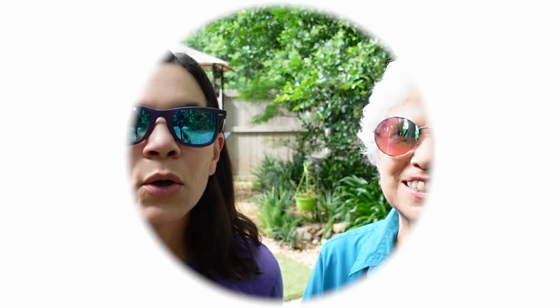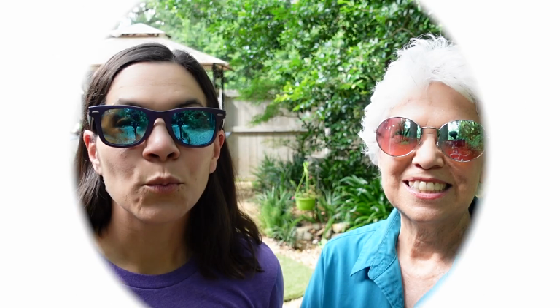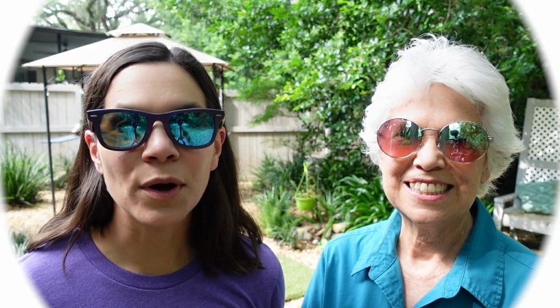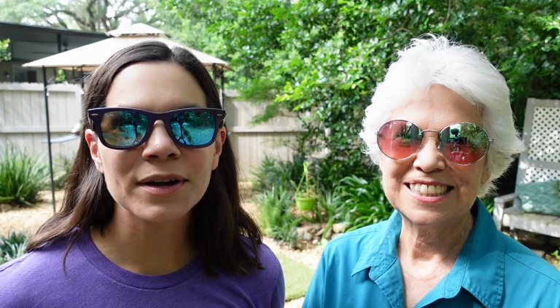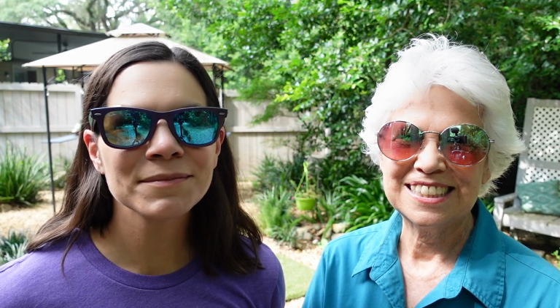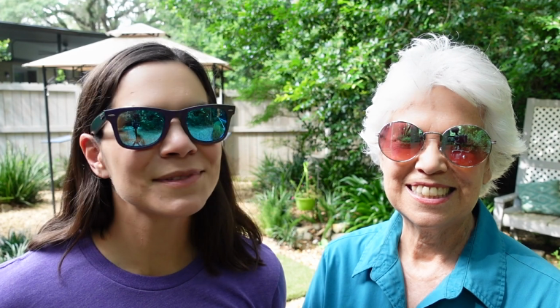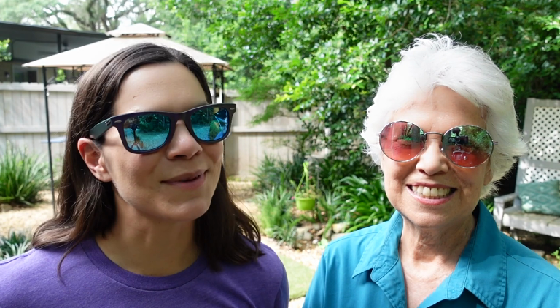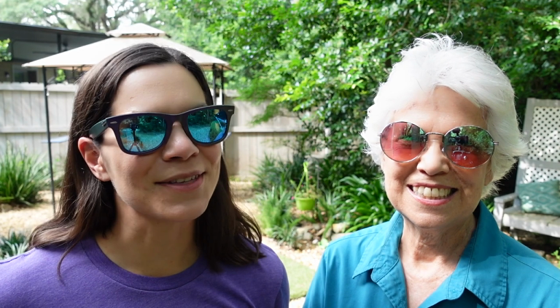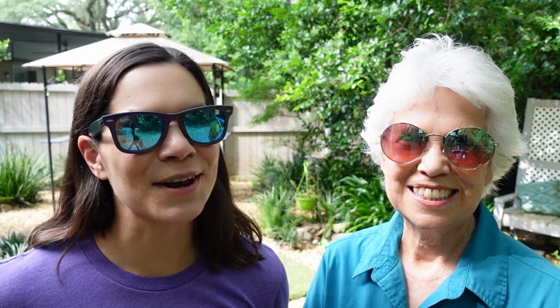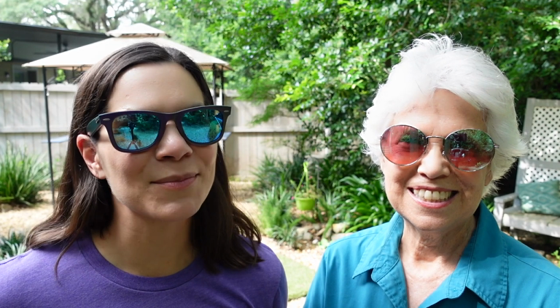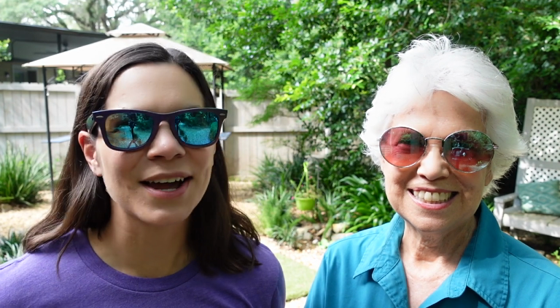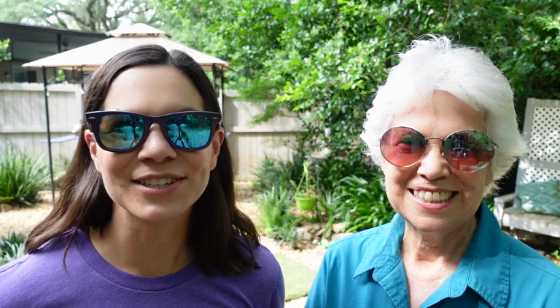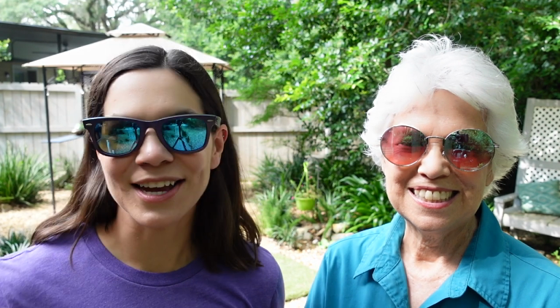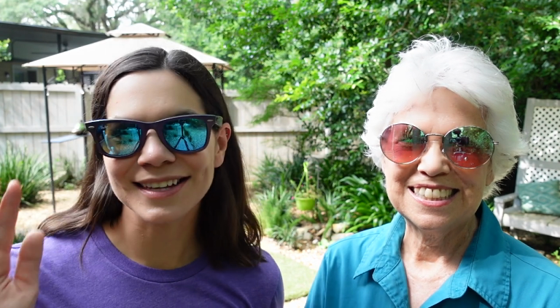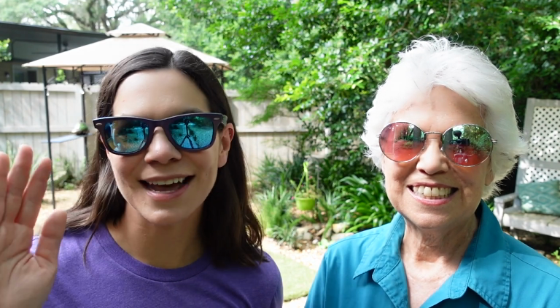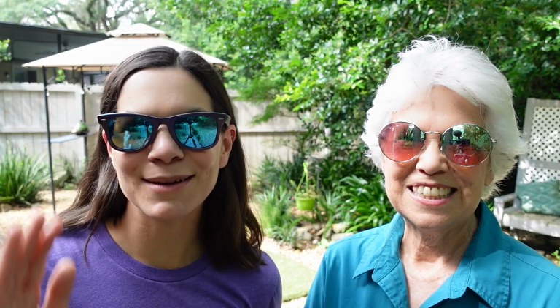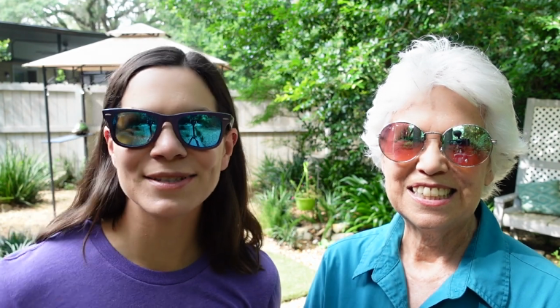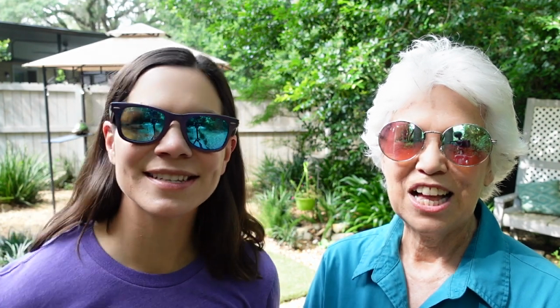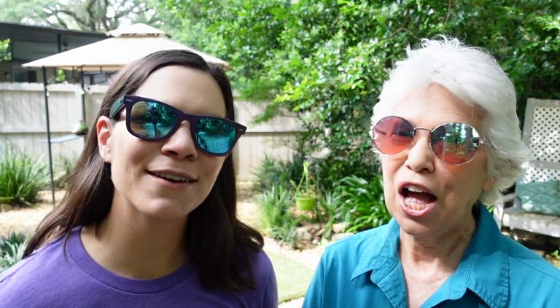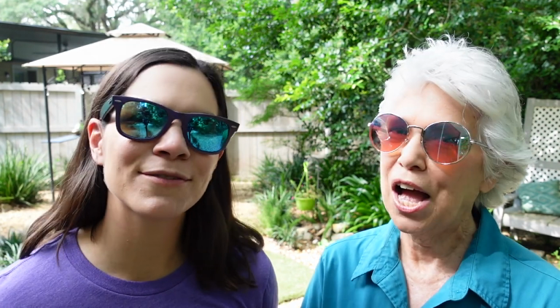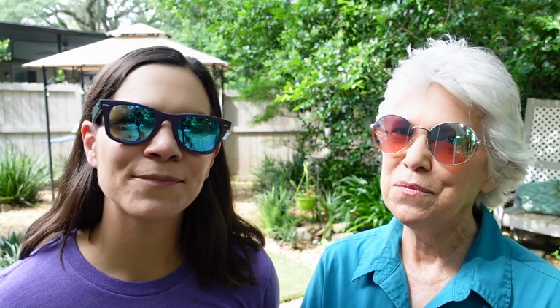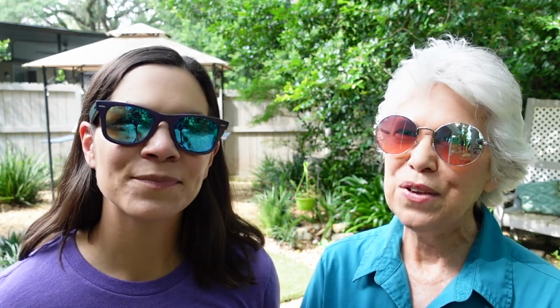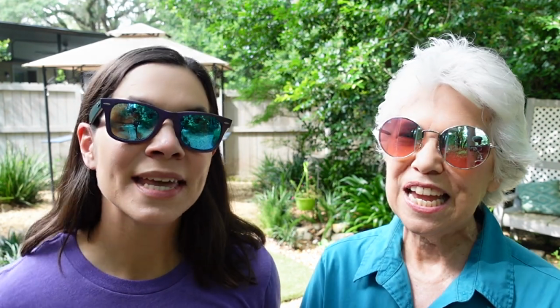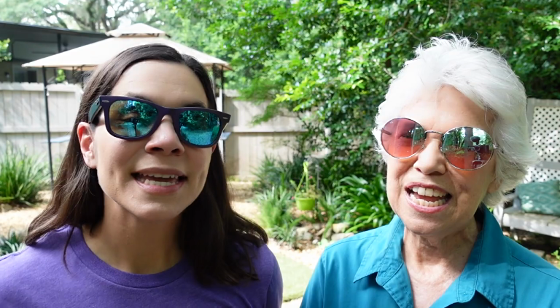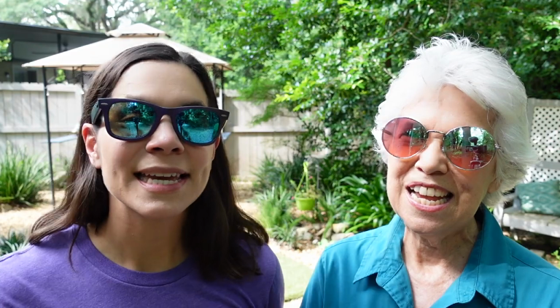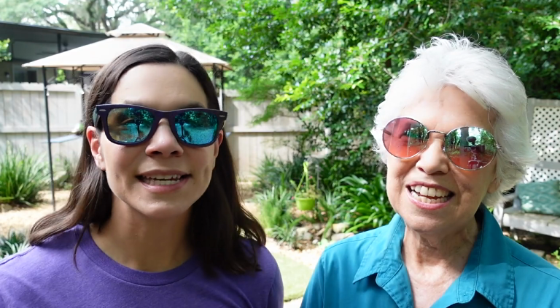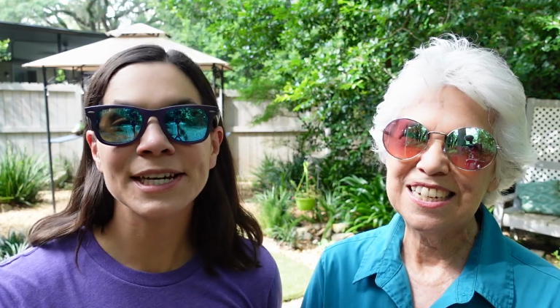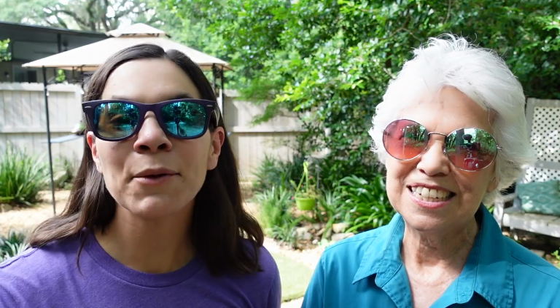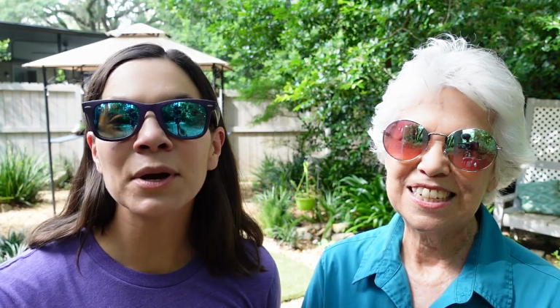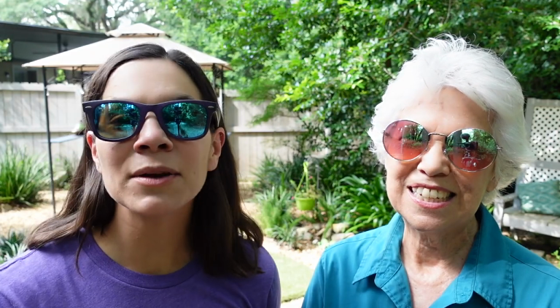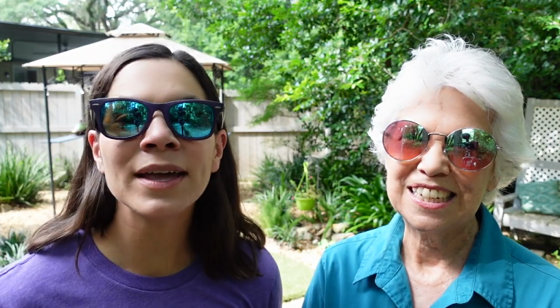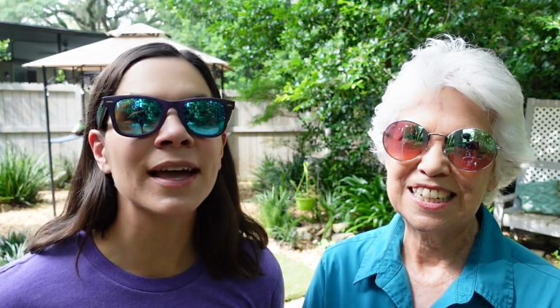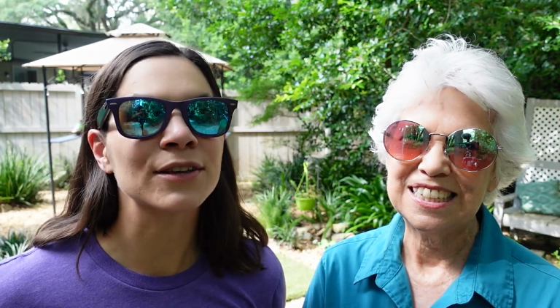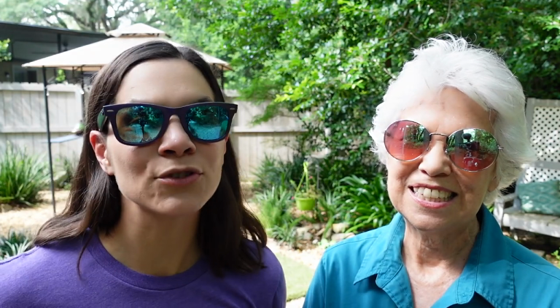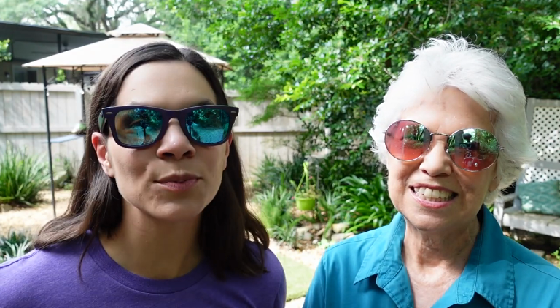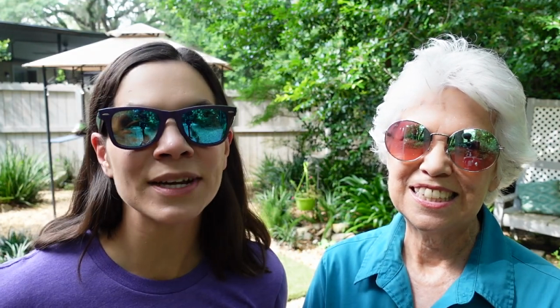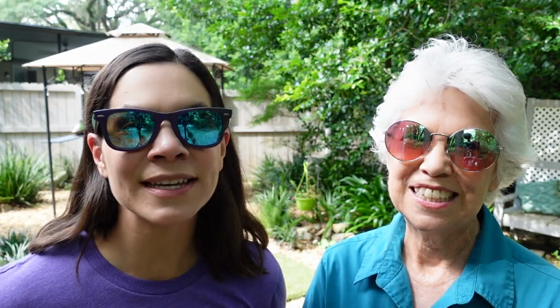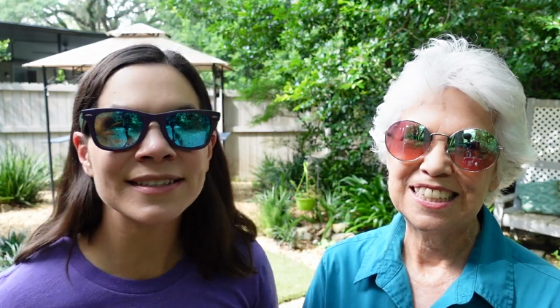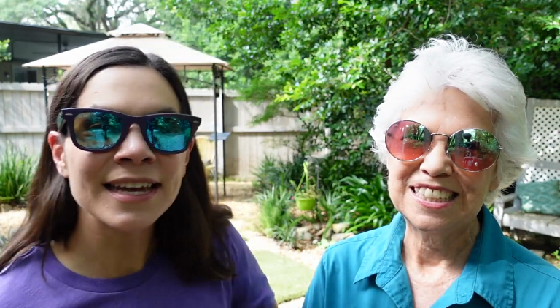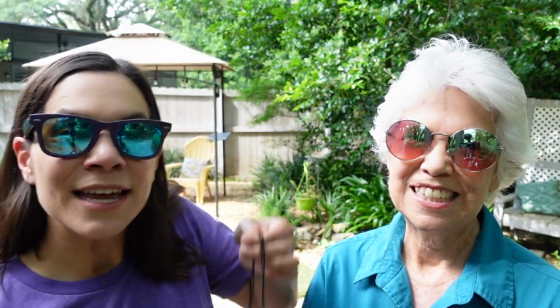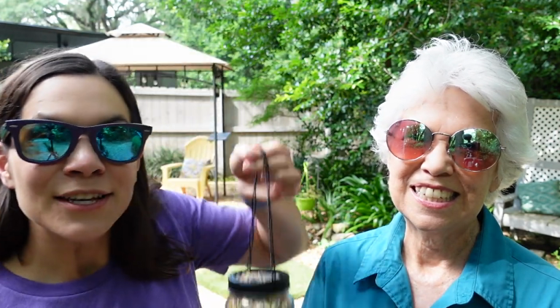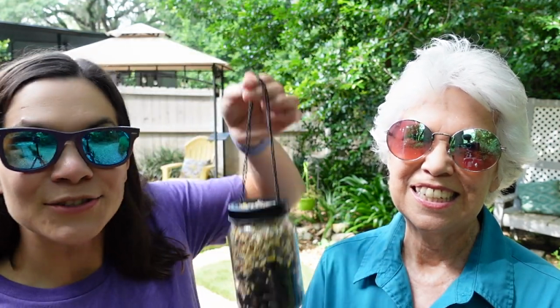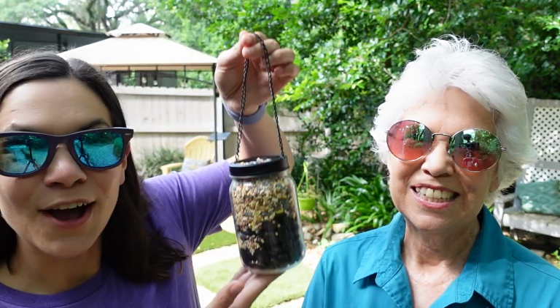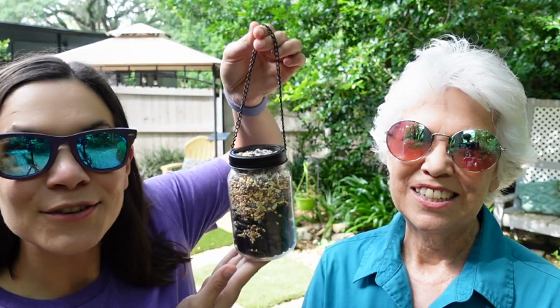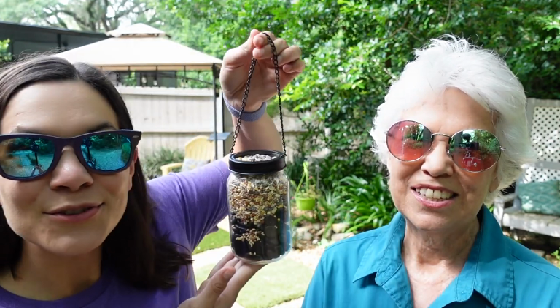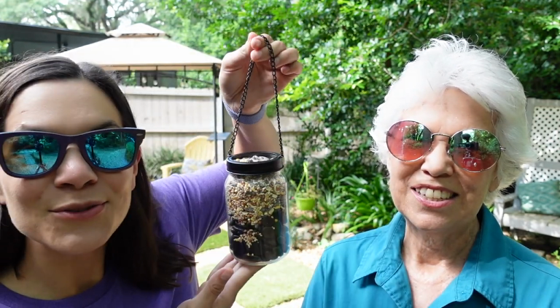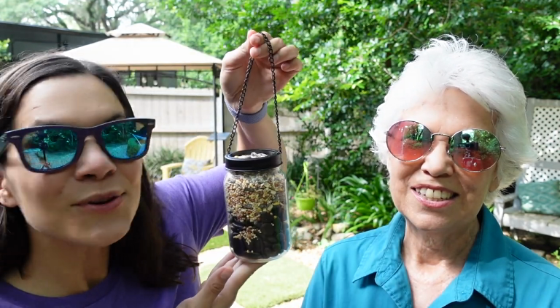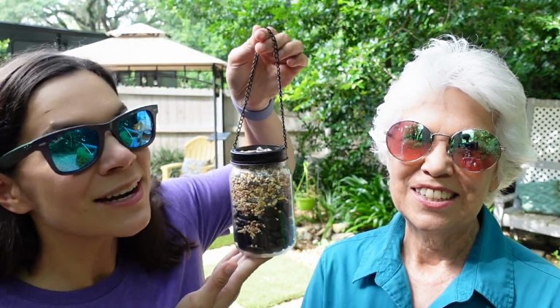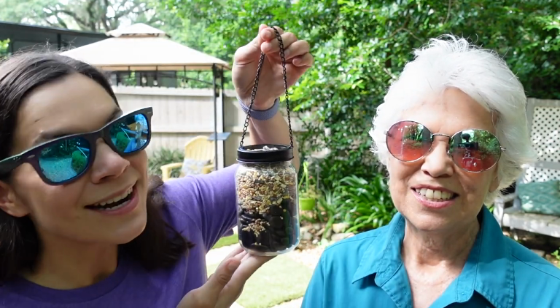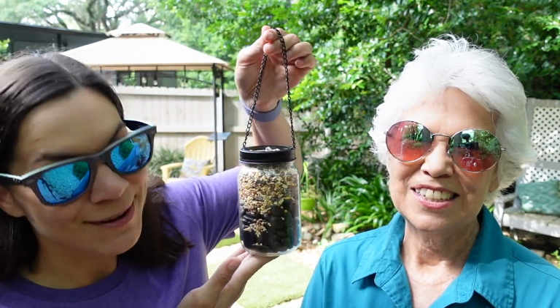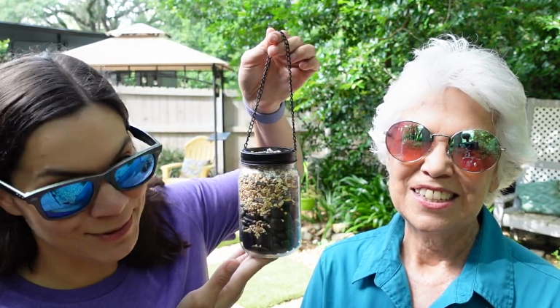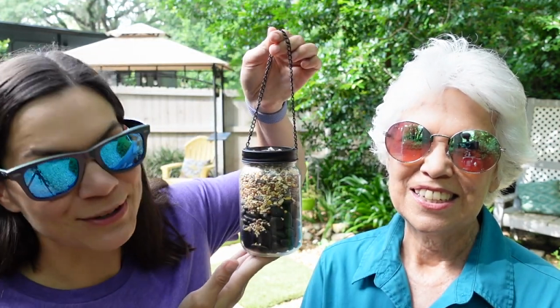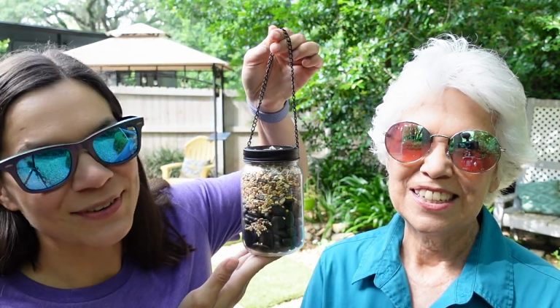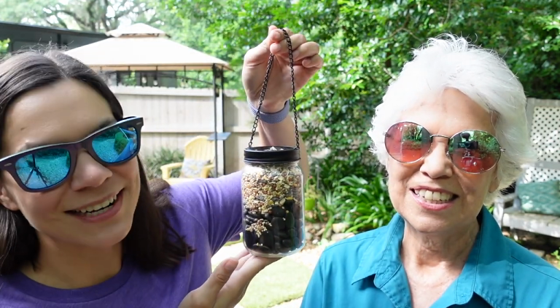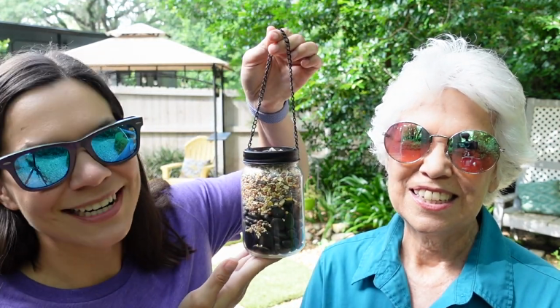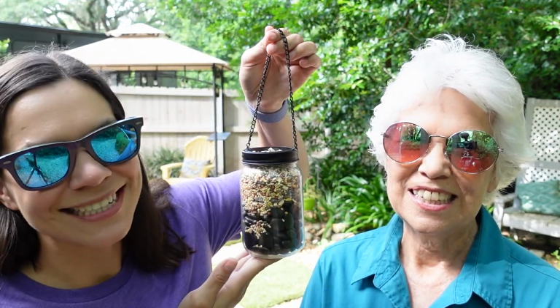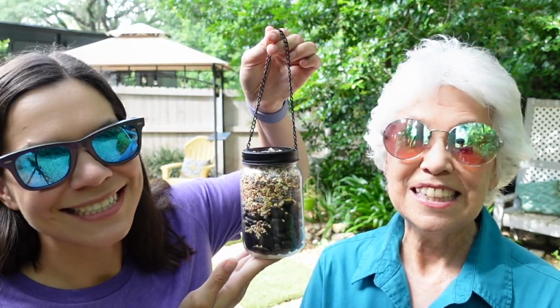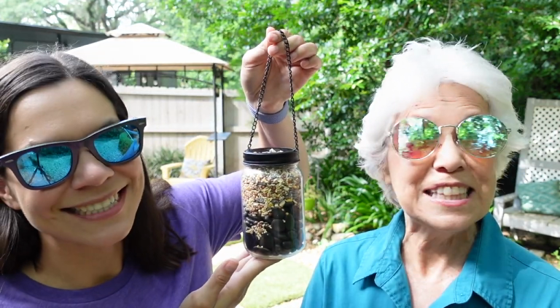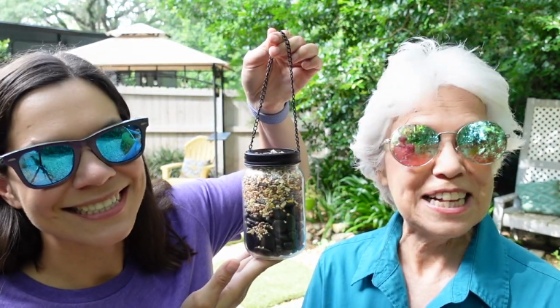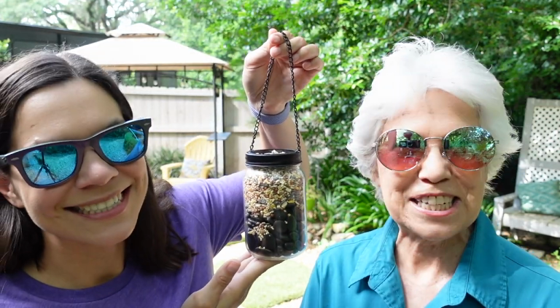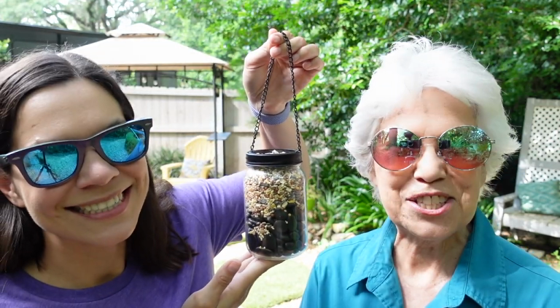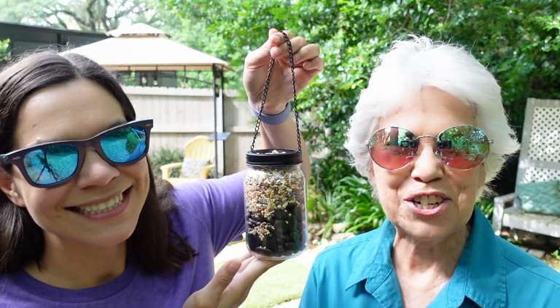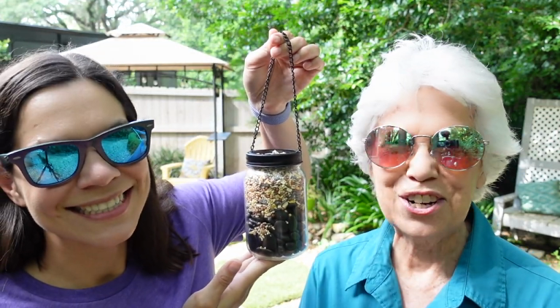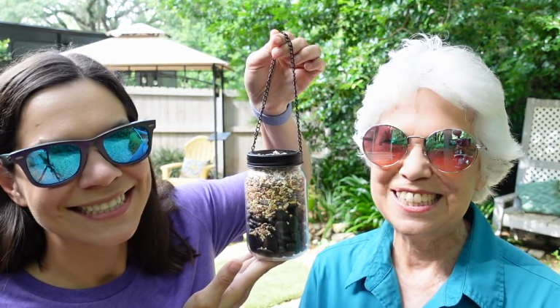Welcome to Mother Daughter Projects. I'm Steph. I'm Vicki. And today we're going to make a super easy dollar store bird feeder. Let's get started.